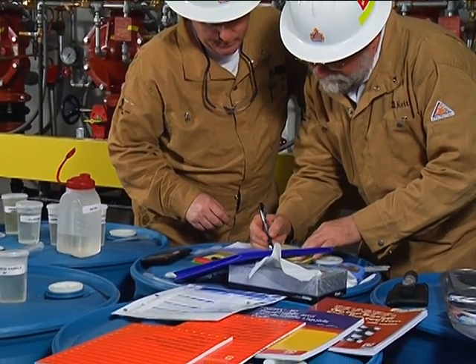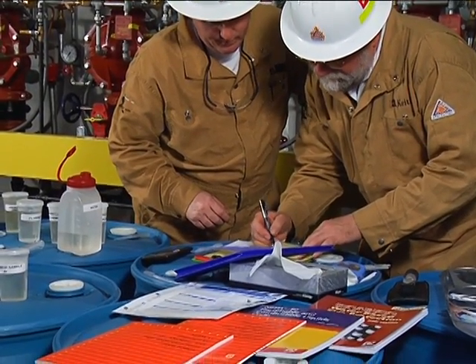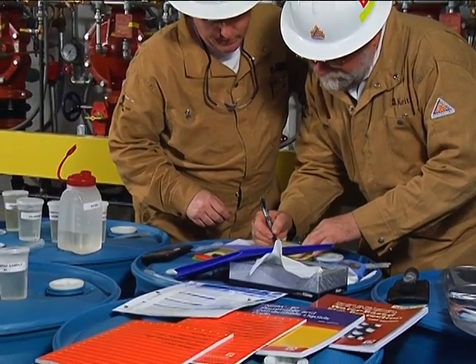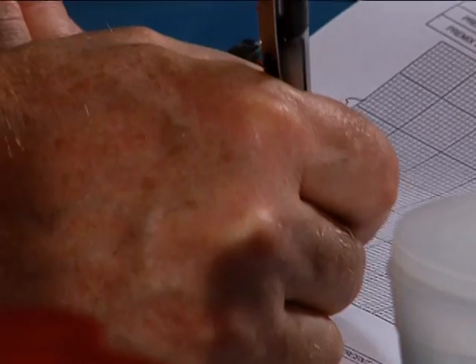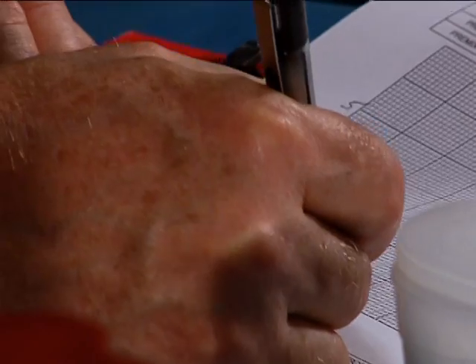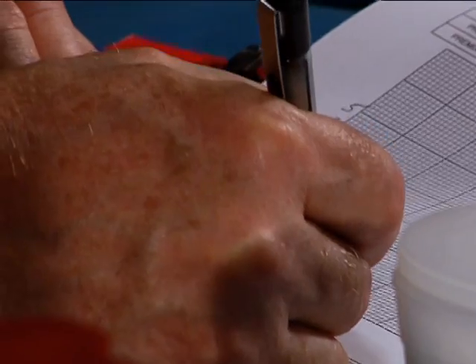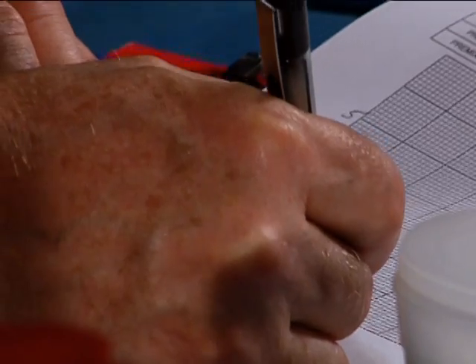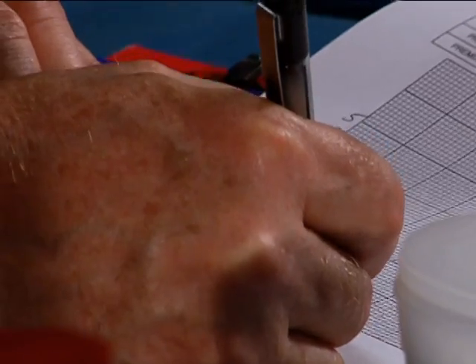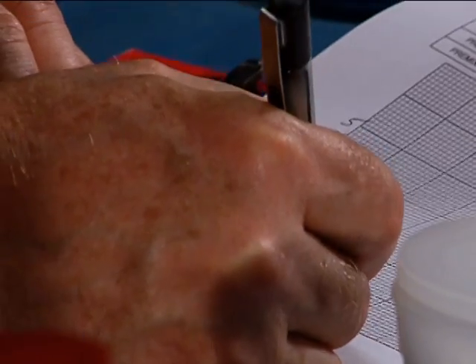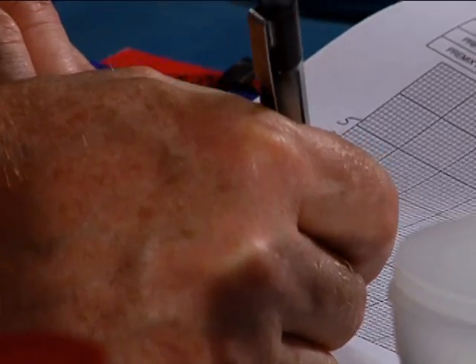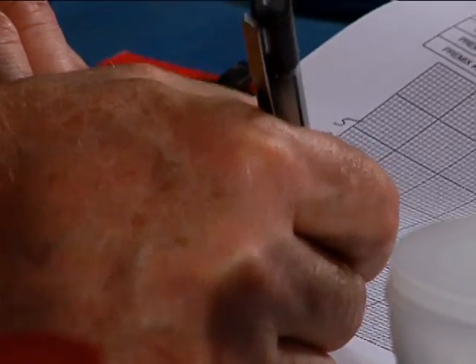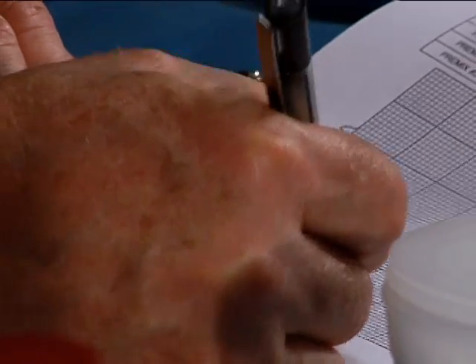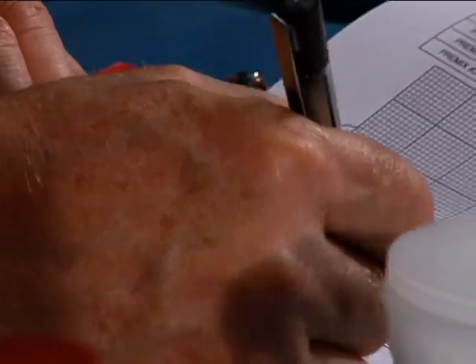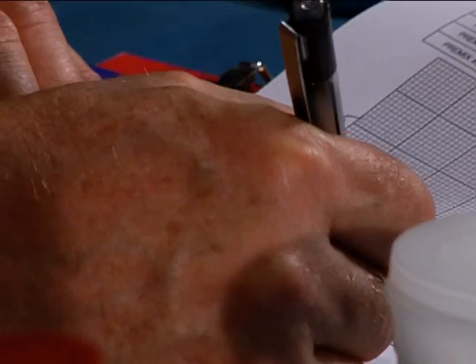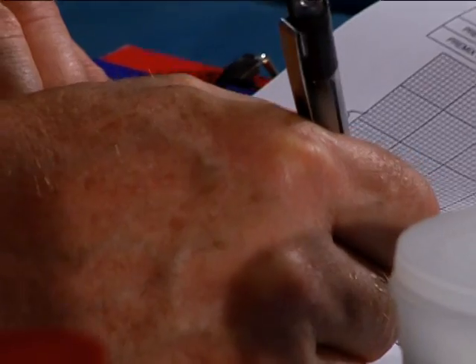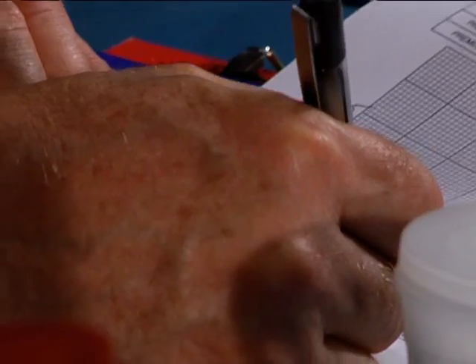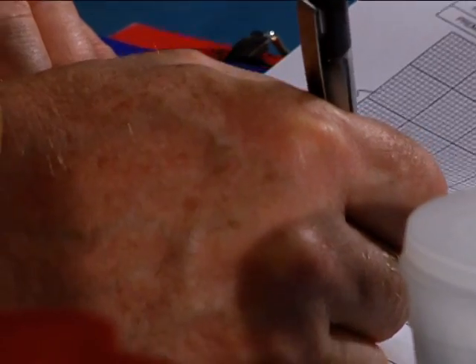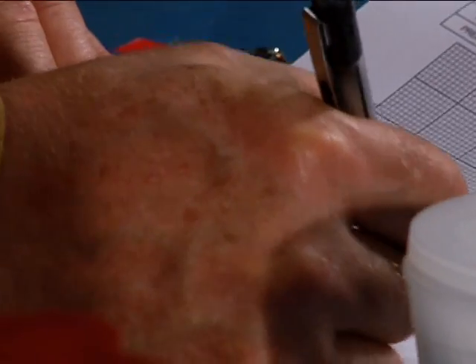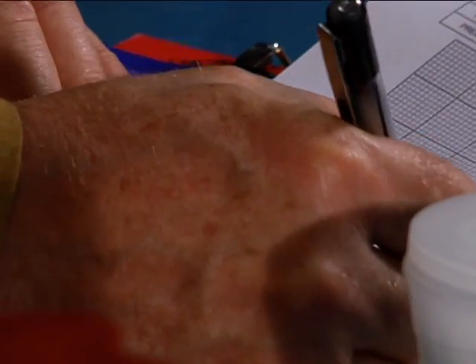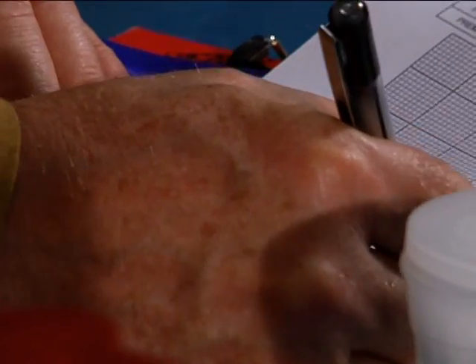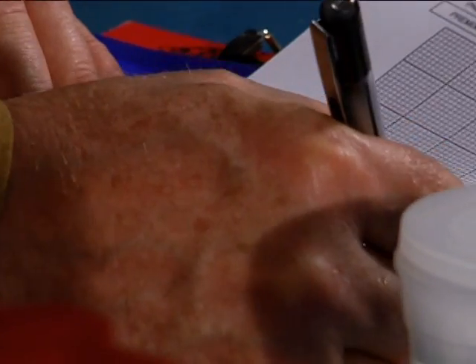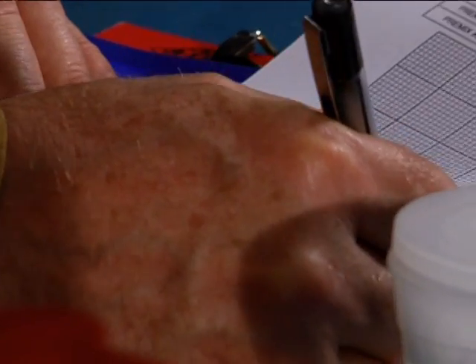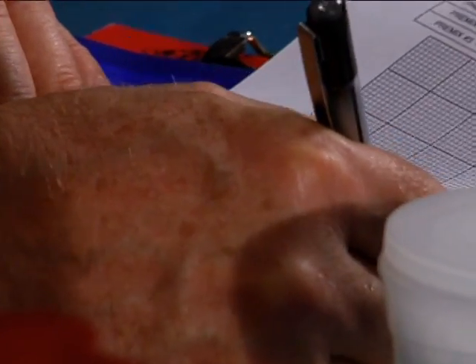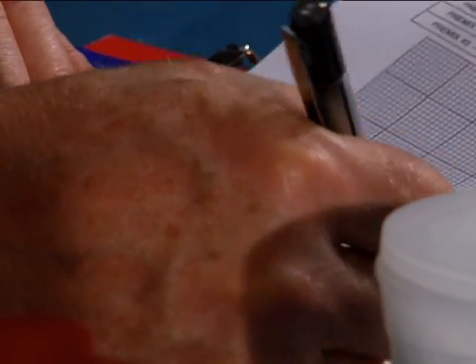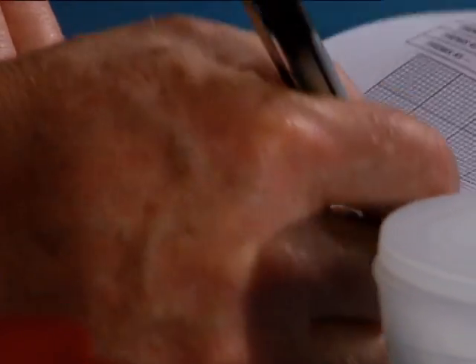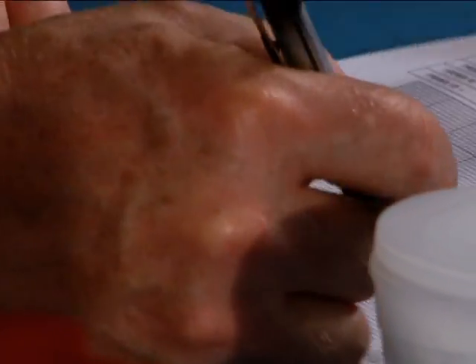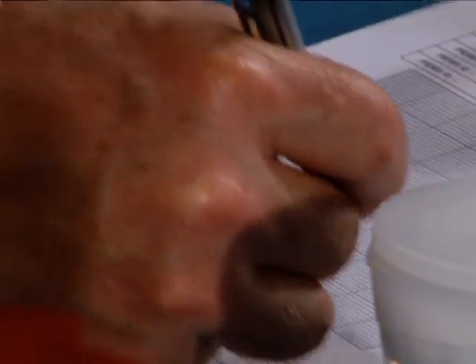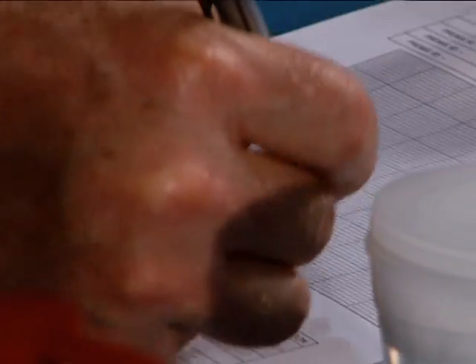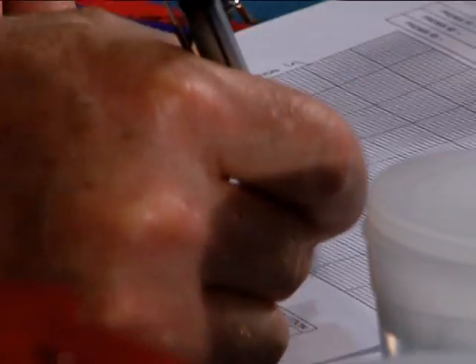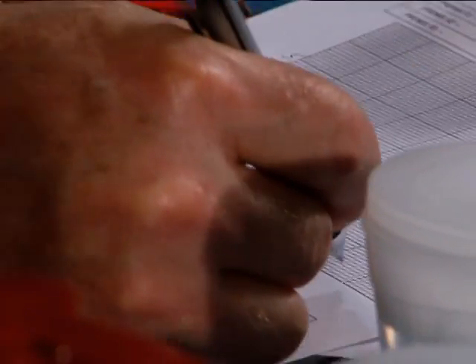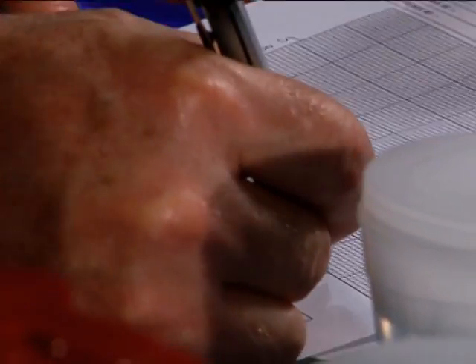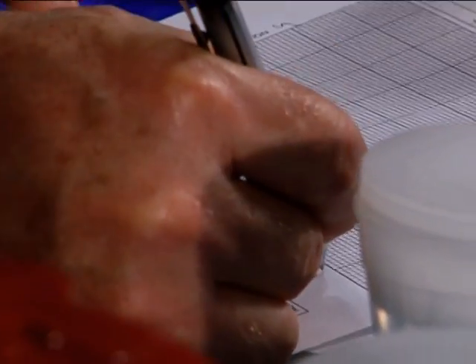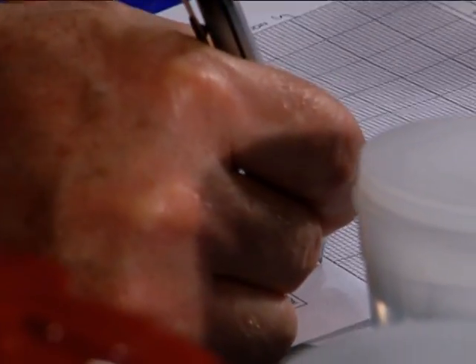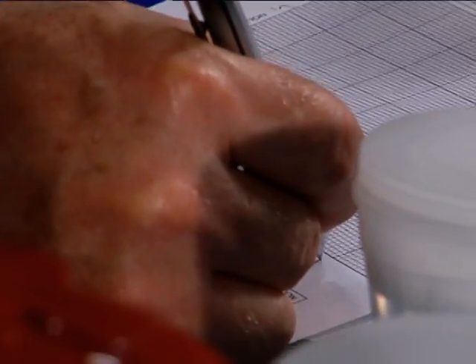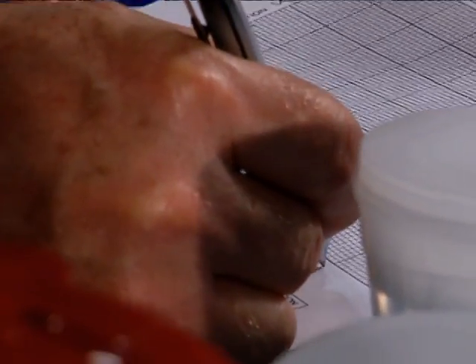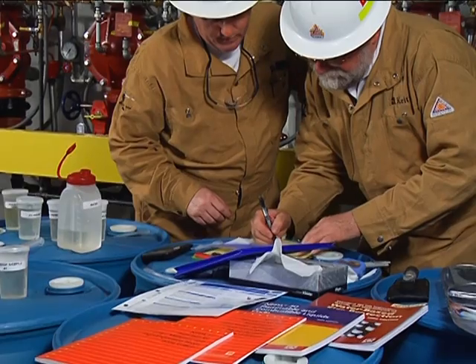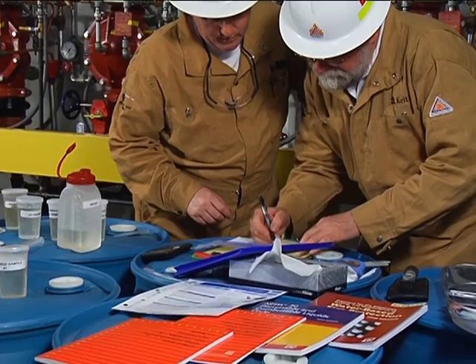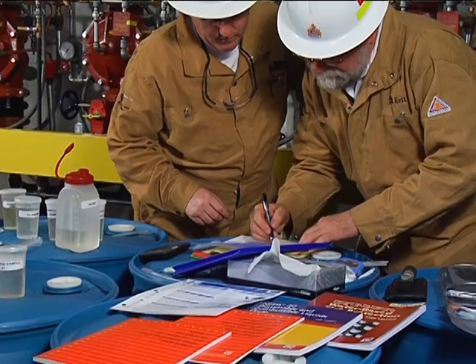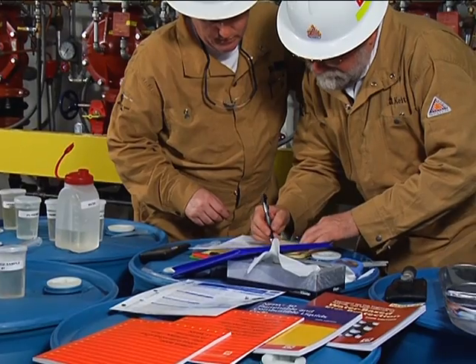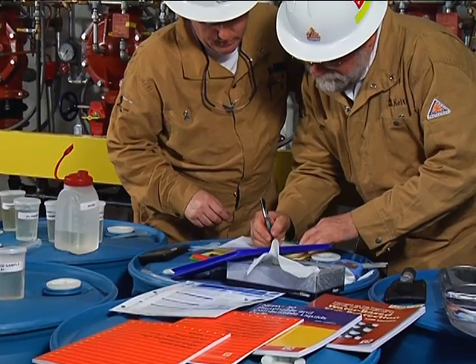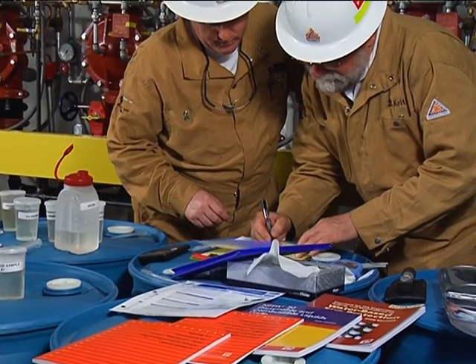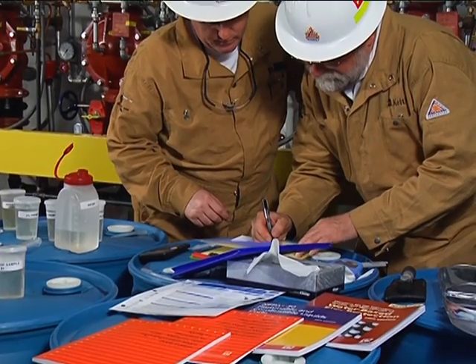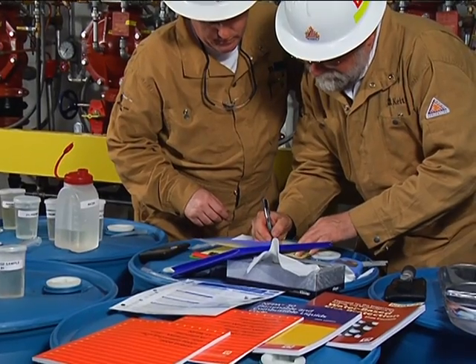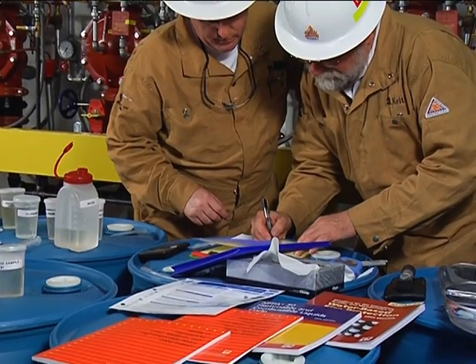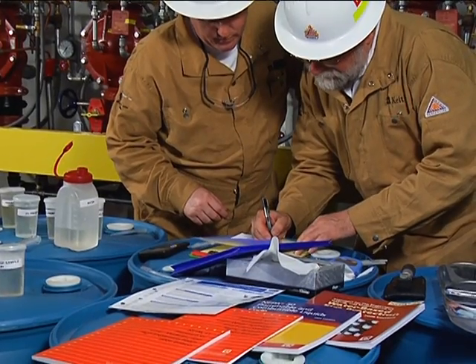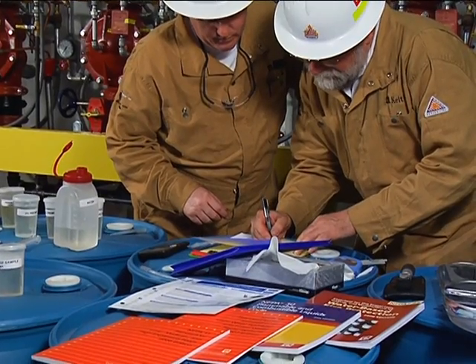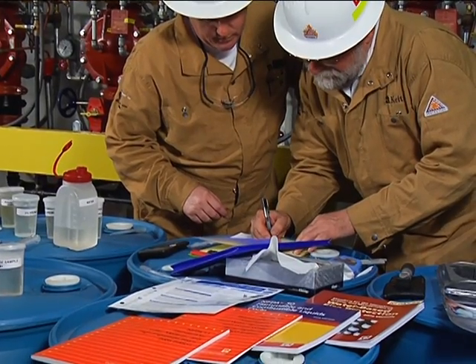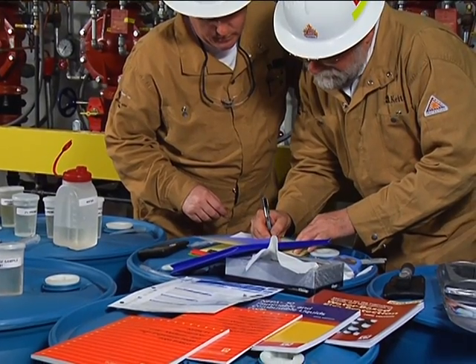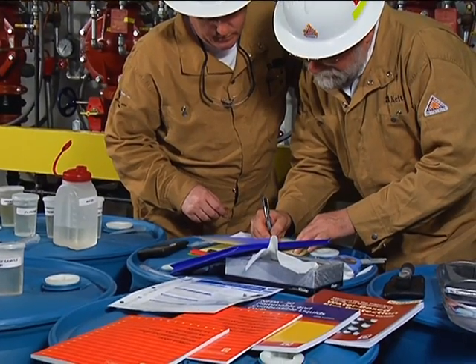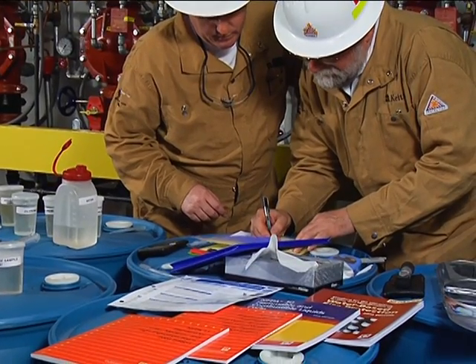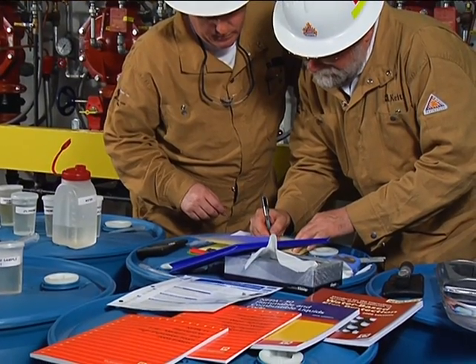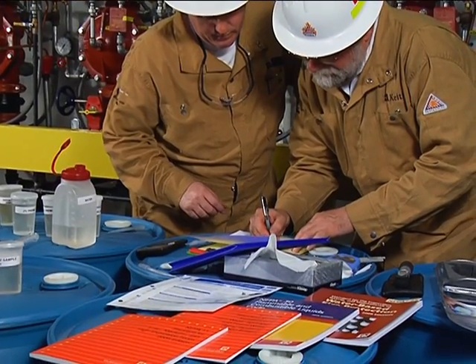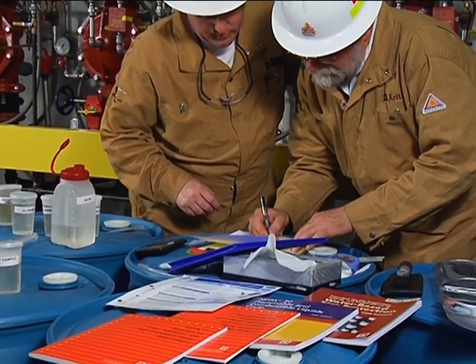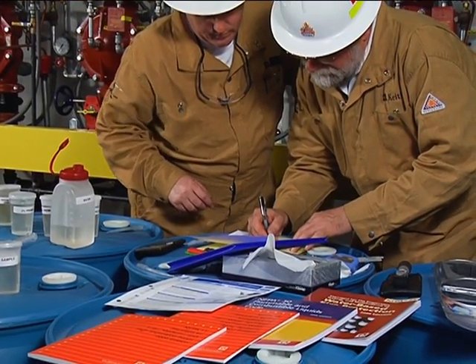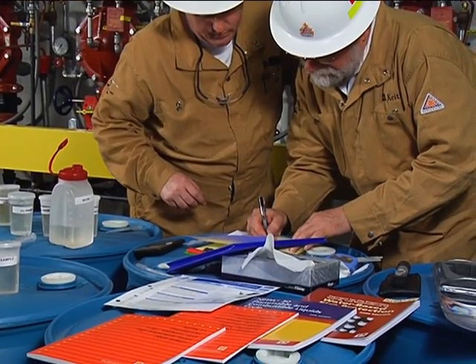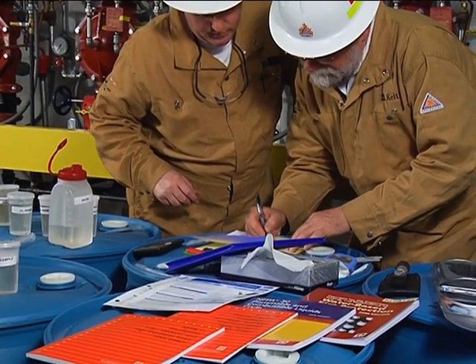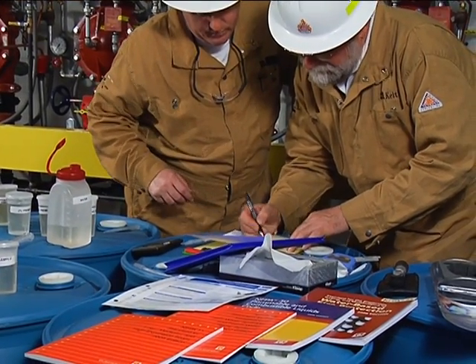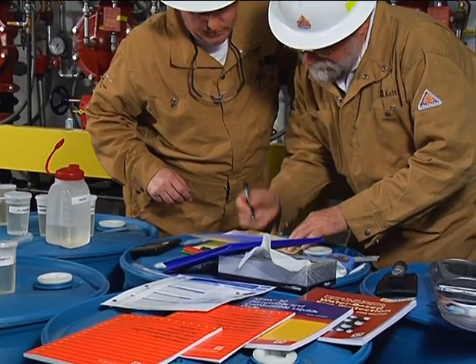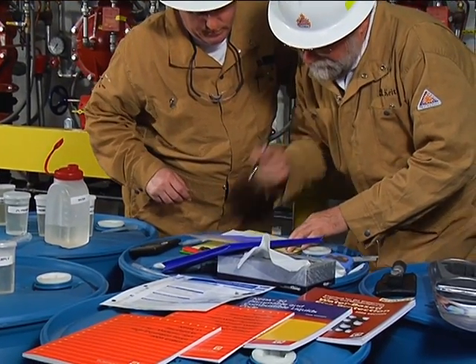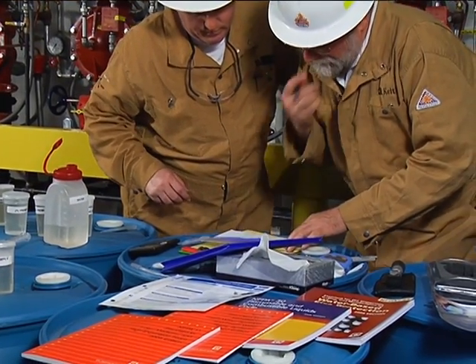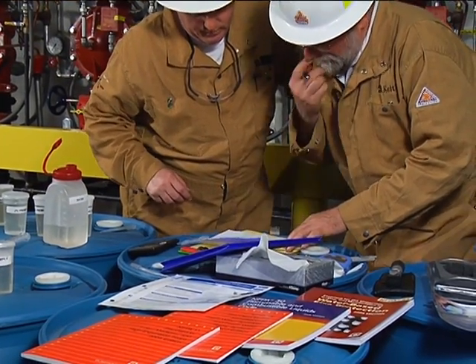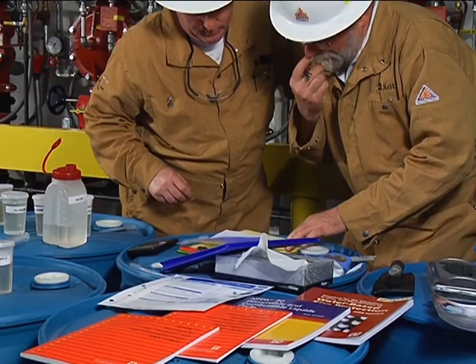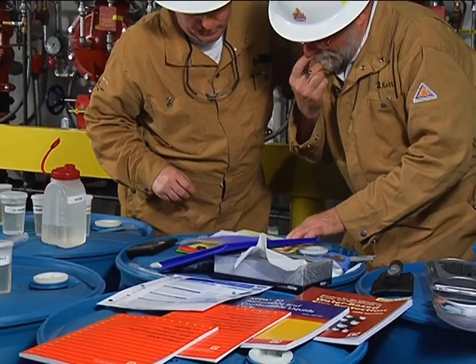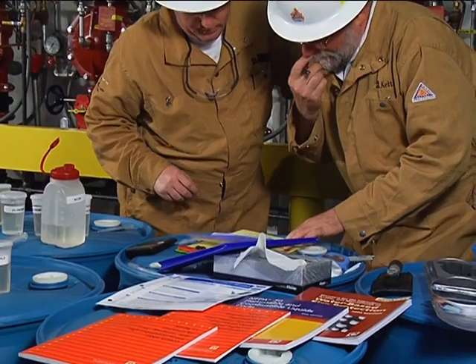Now that you've carefully completed these instructions, the inspection is complete and the ANSIL bladder tank system is fully operational.